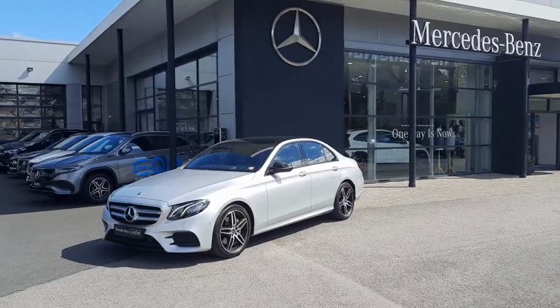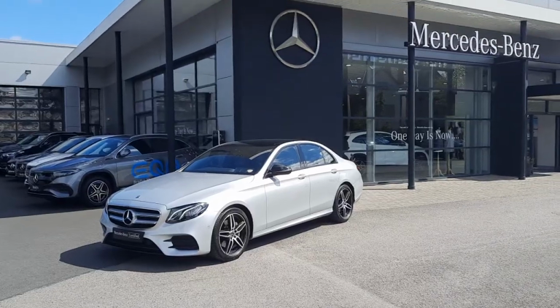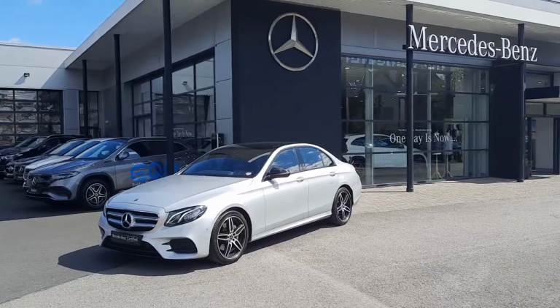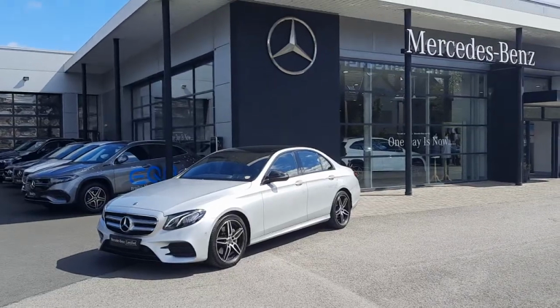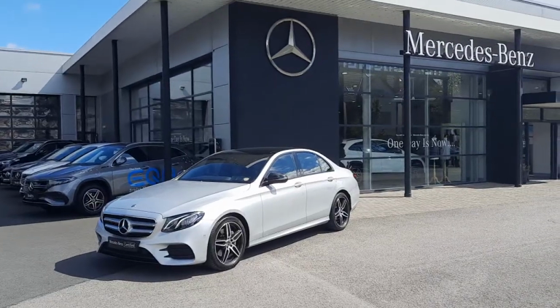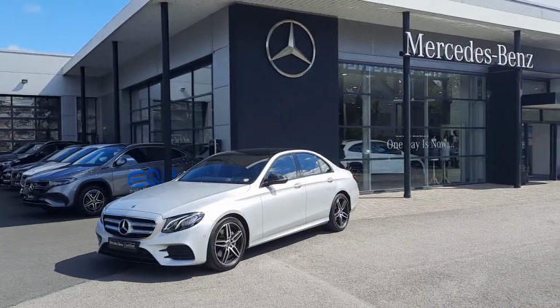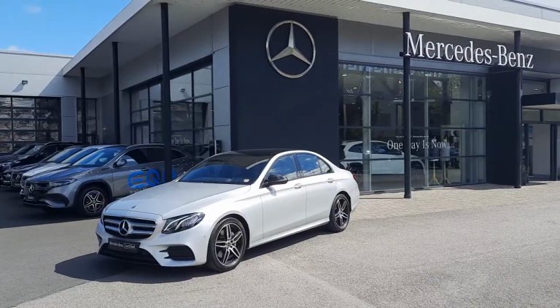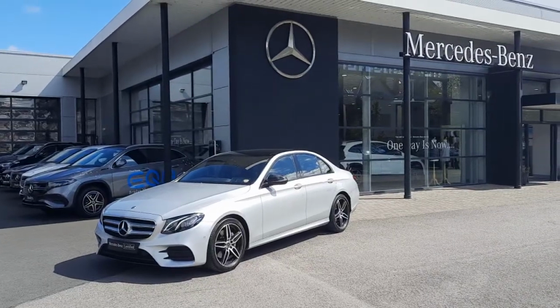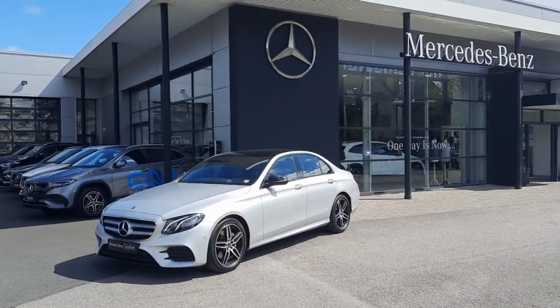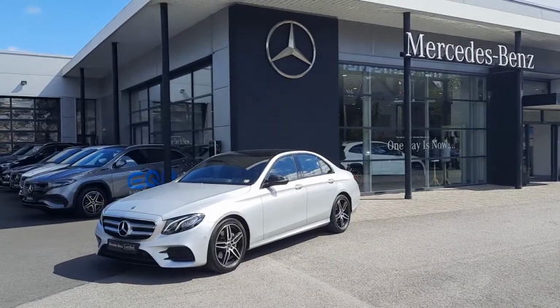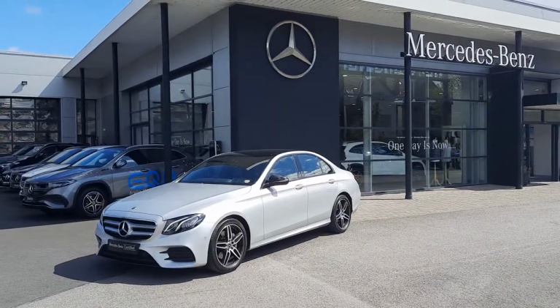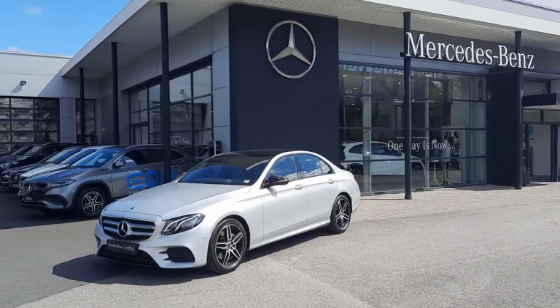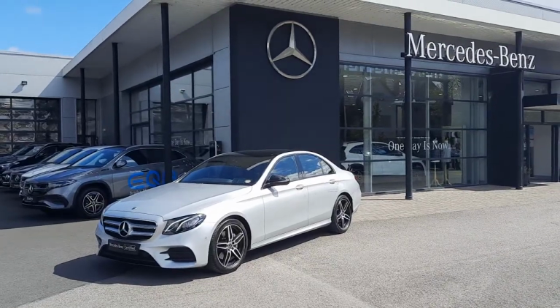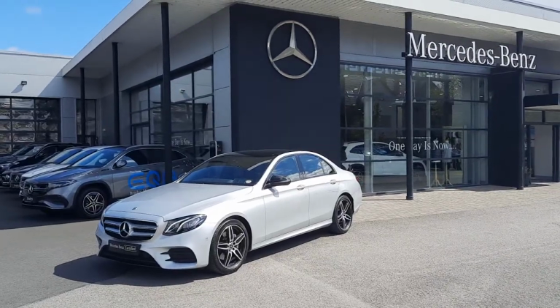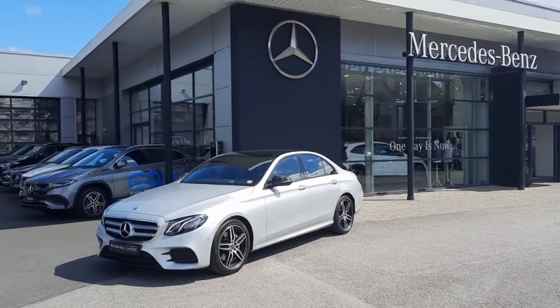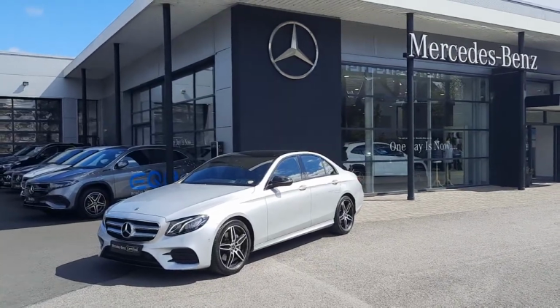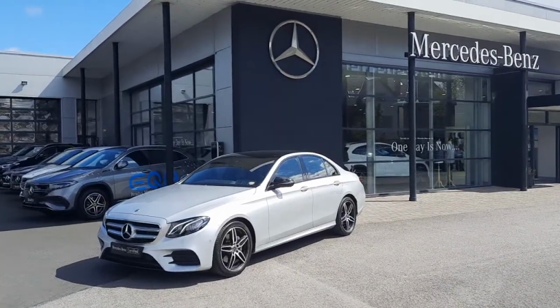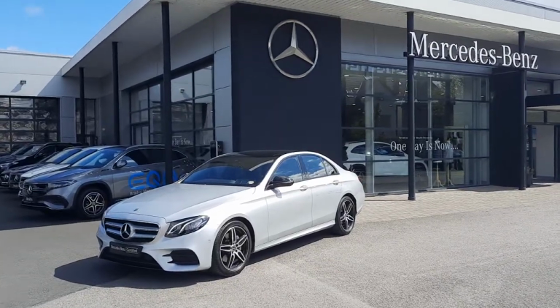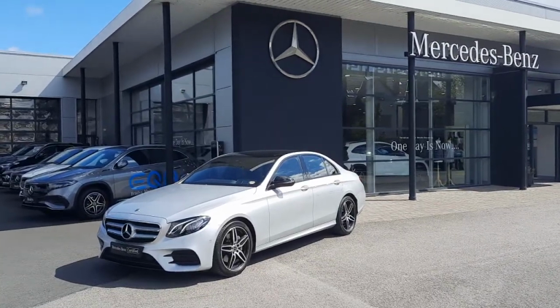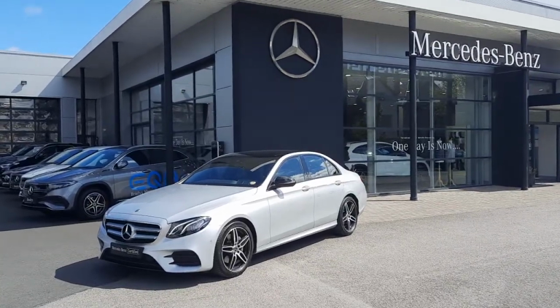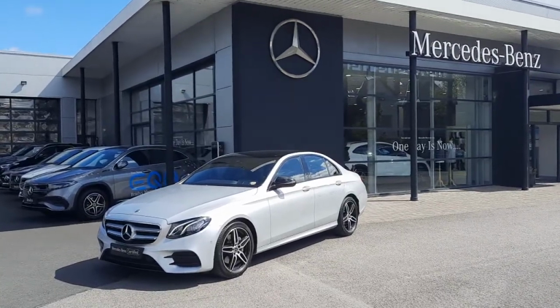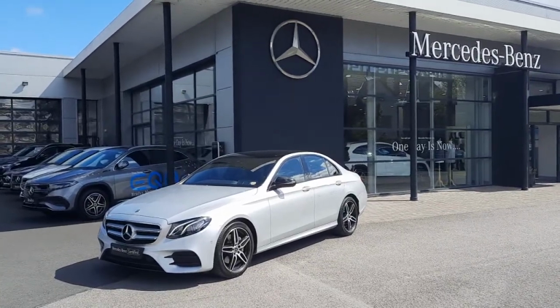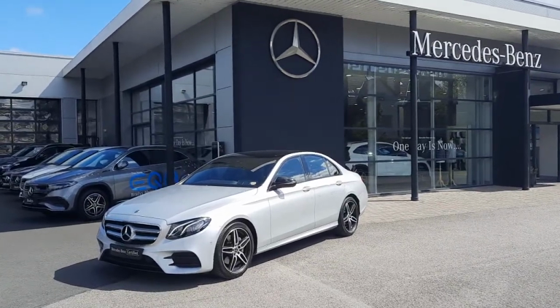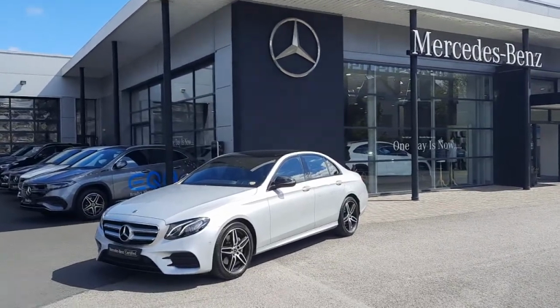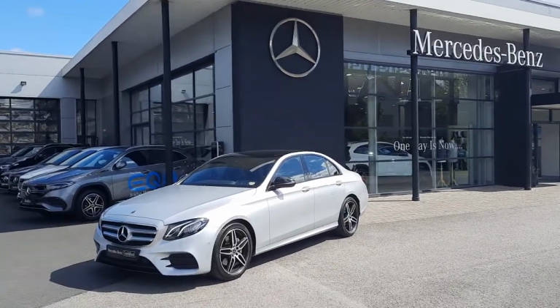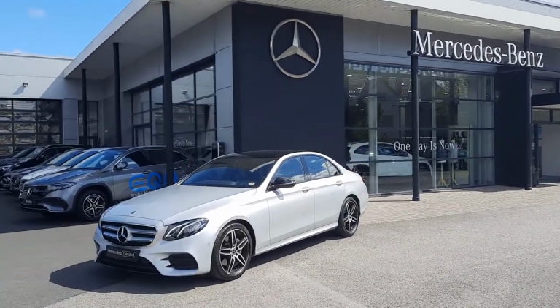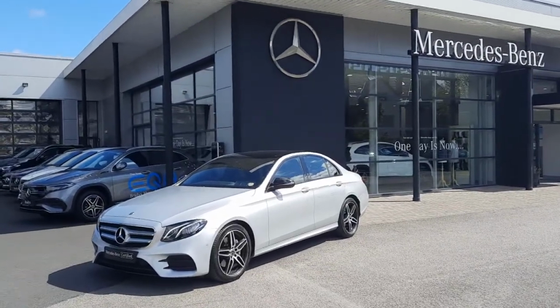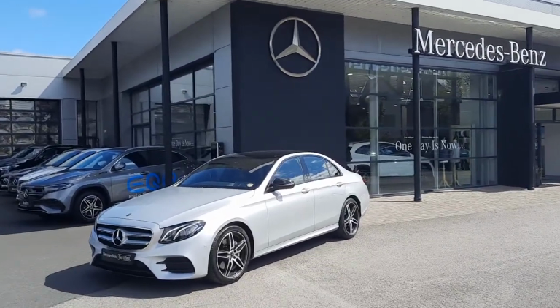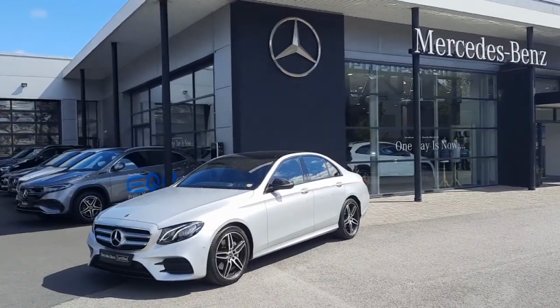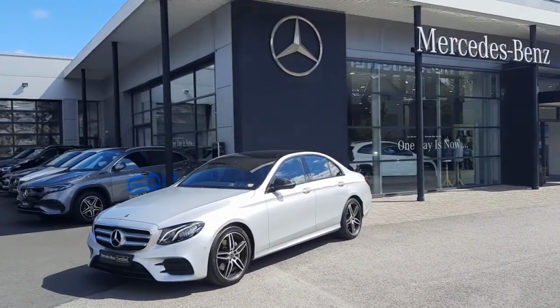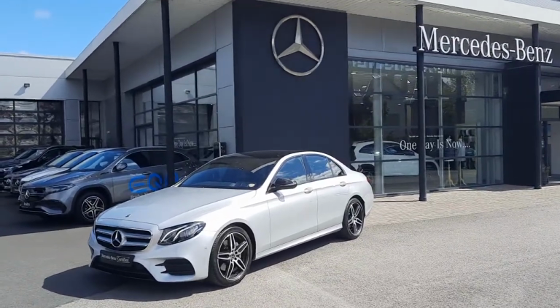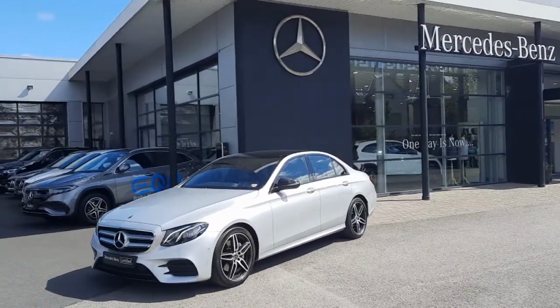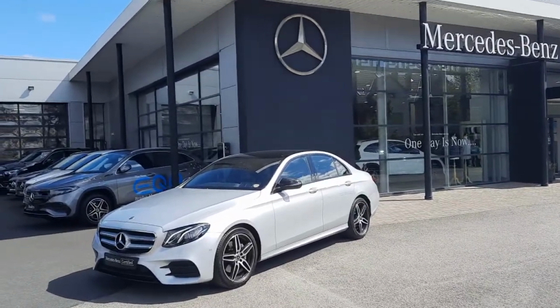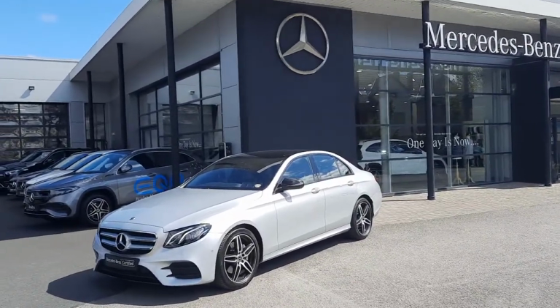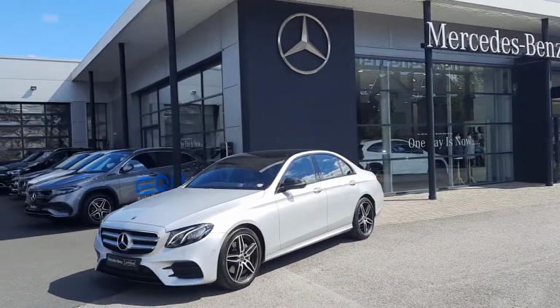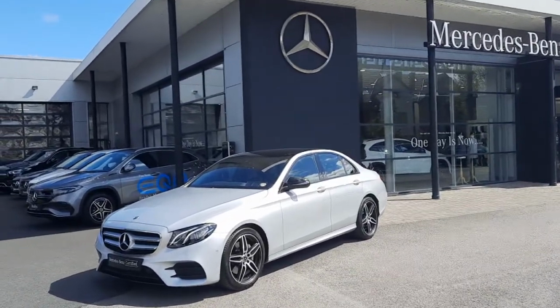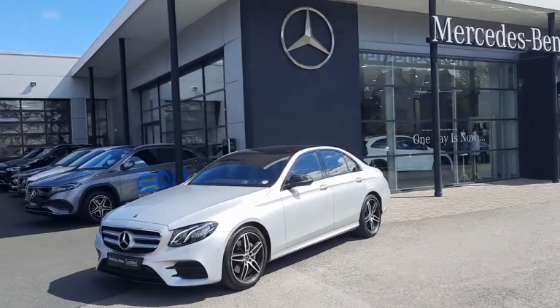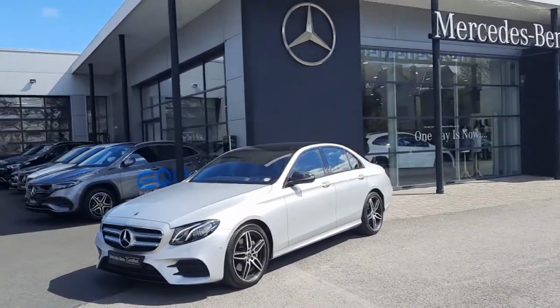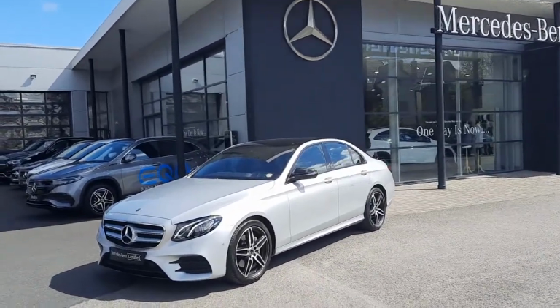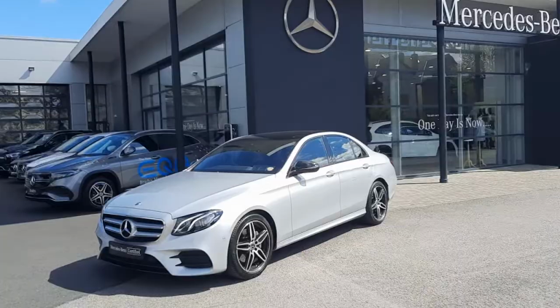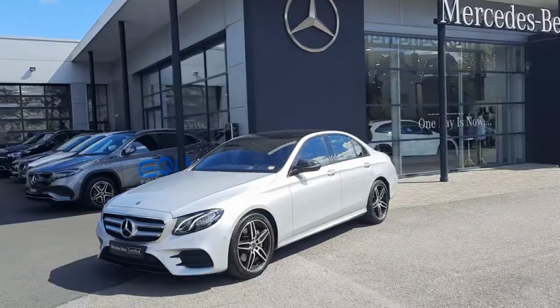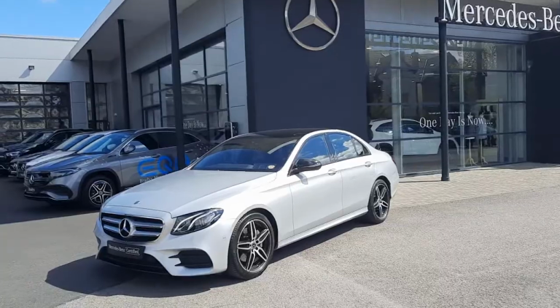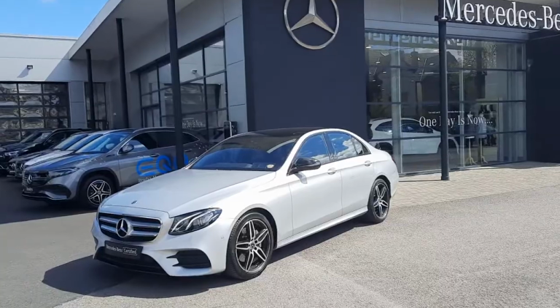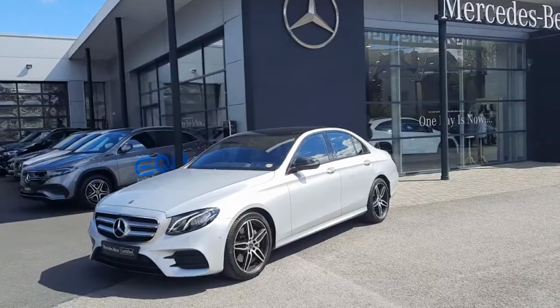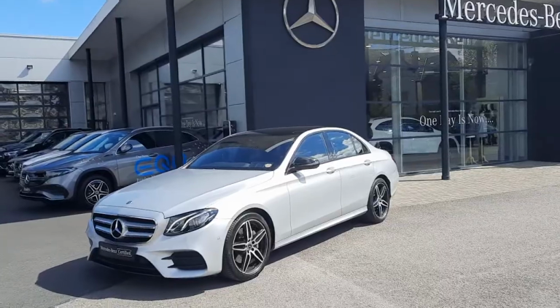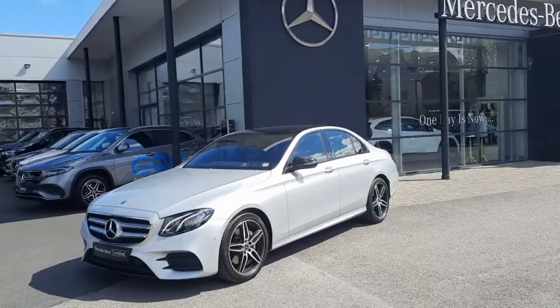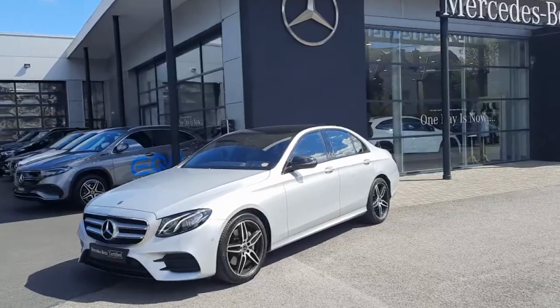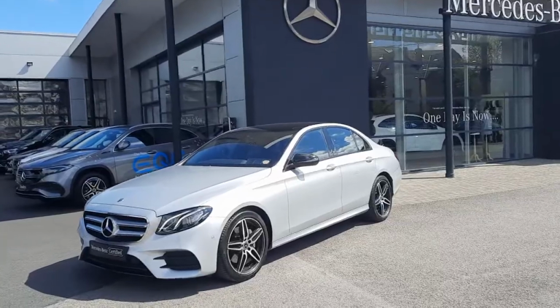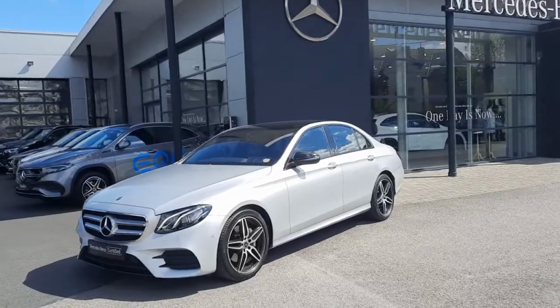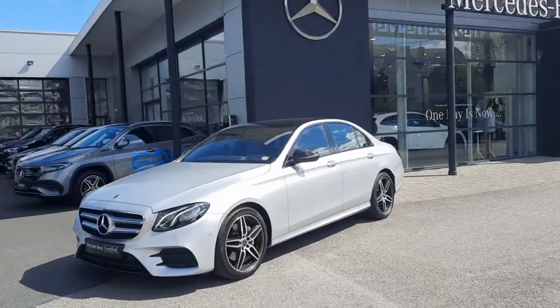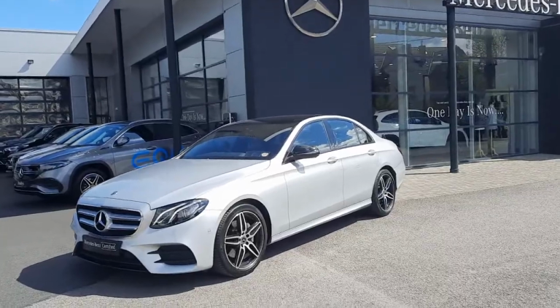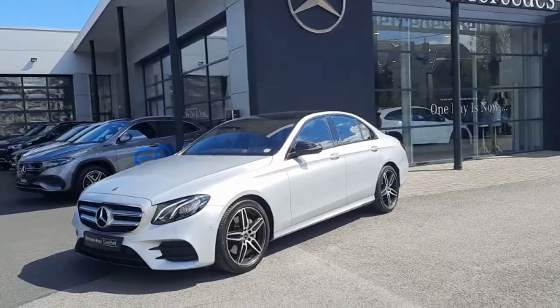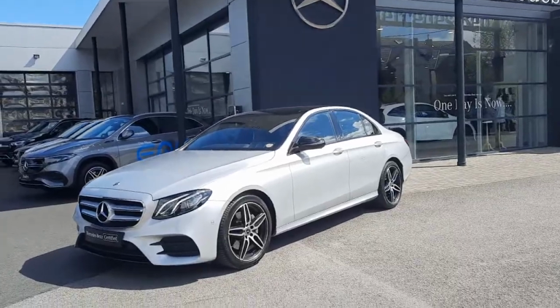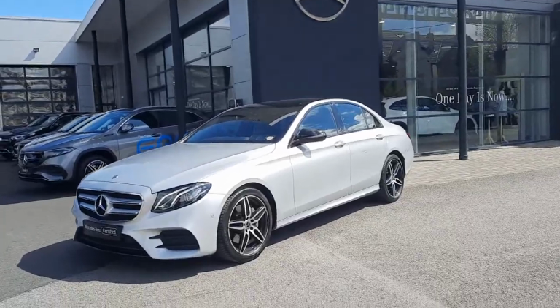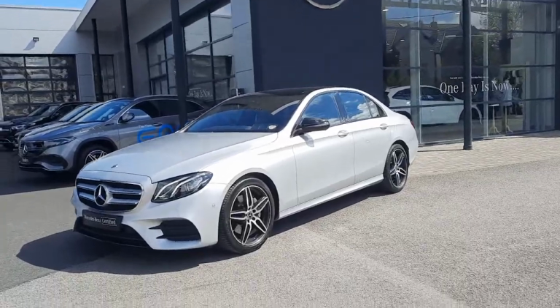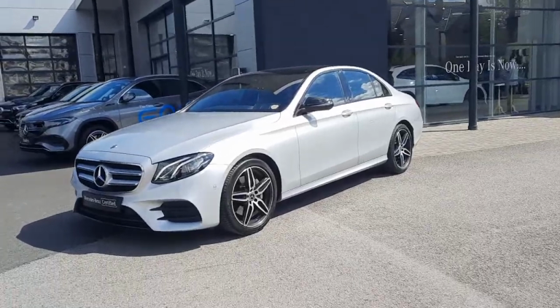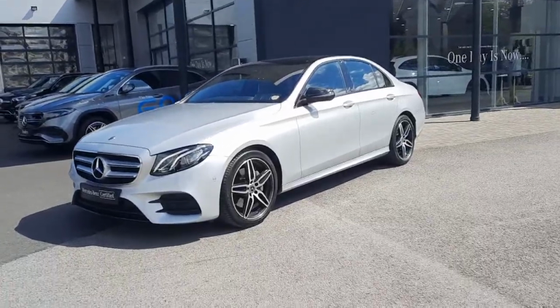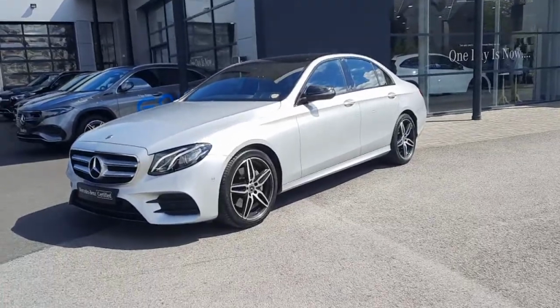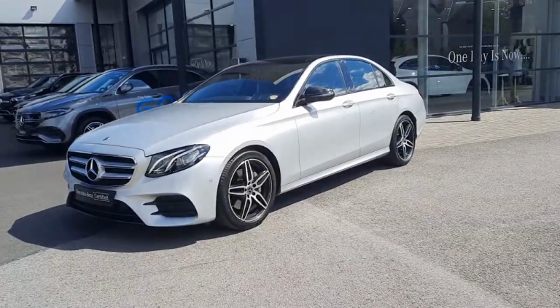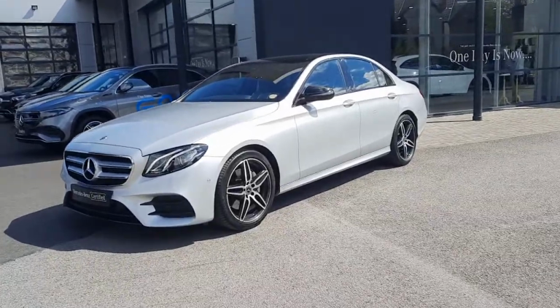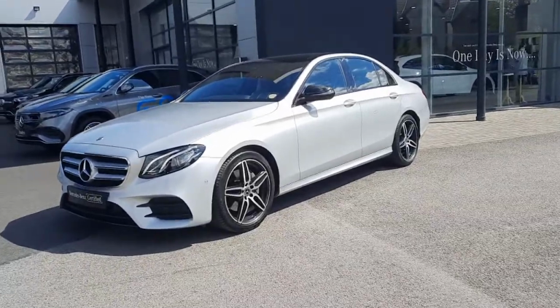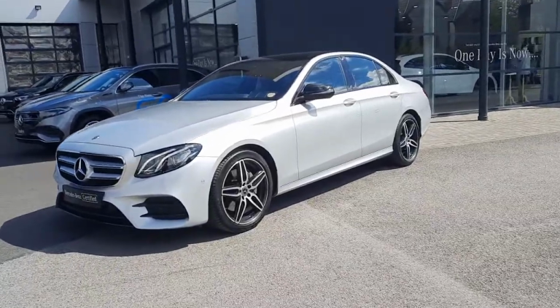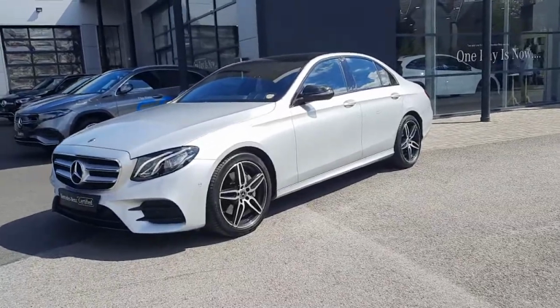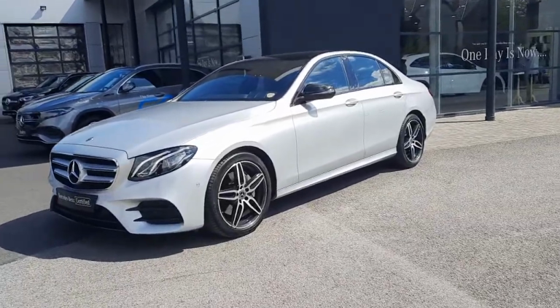Hi folks, Sean here from Brady's Mercedes-Benz and I'm about to walk you through our 2018 E220 AMG Sport.